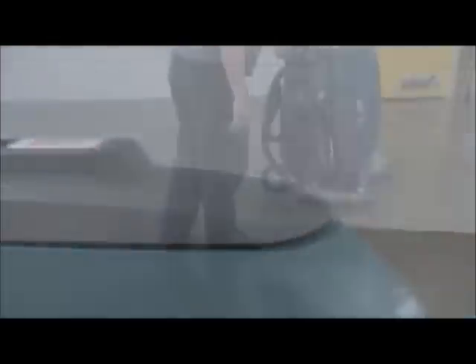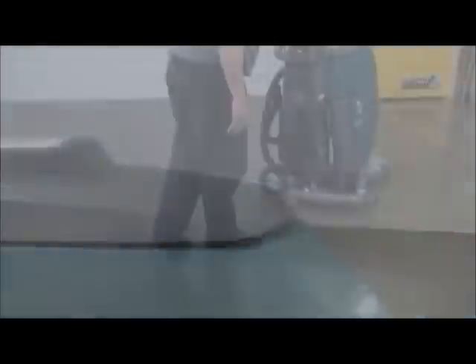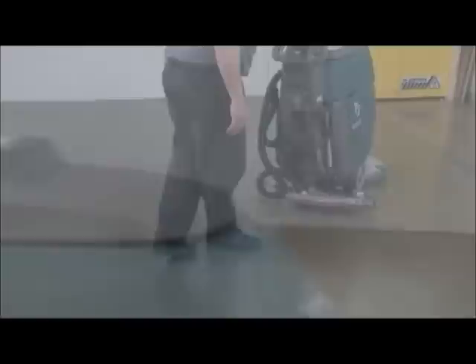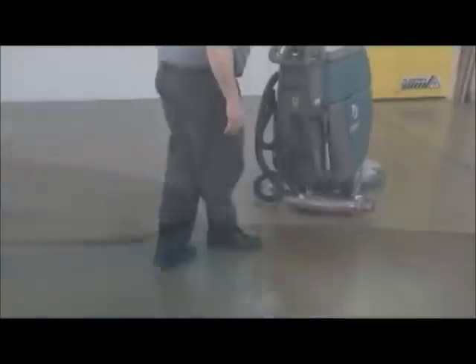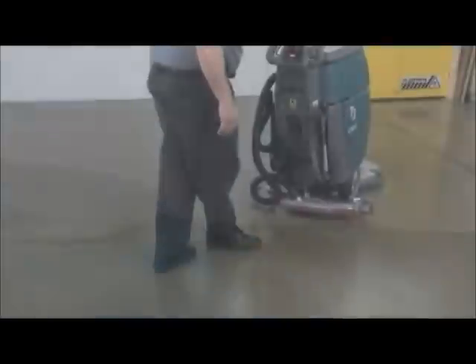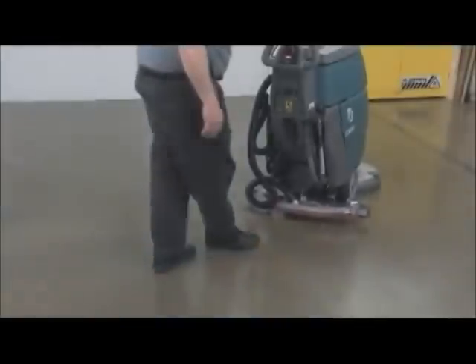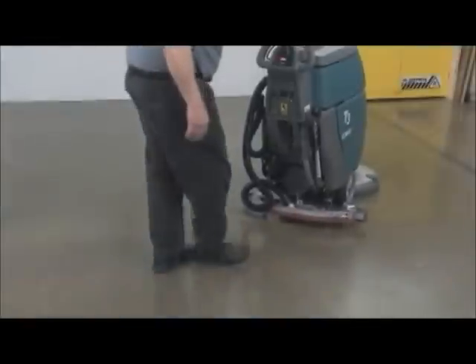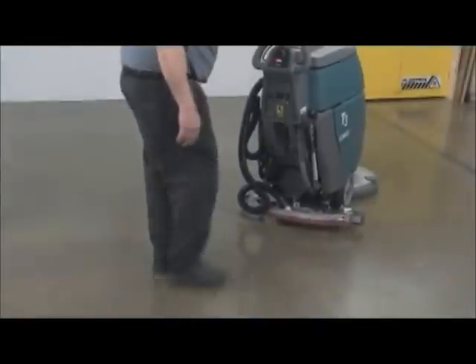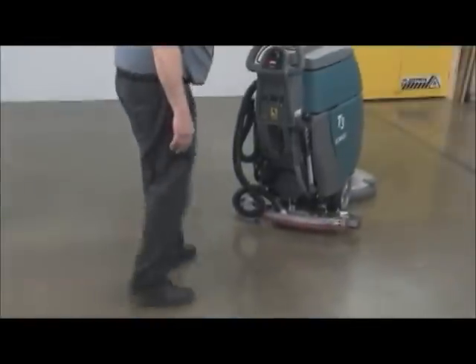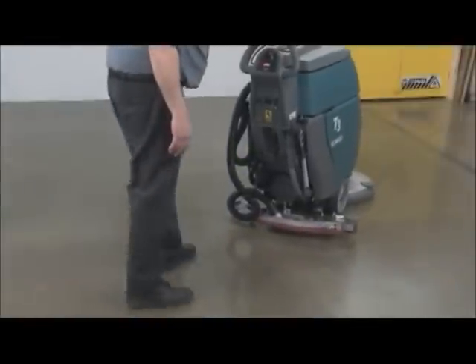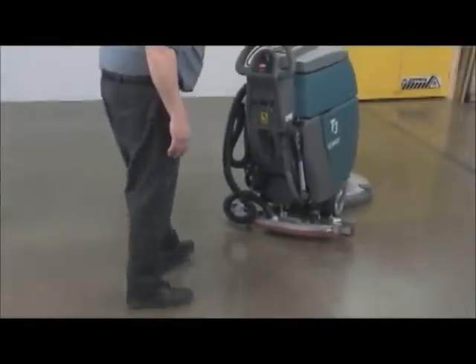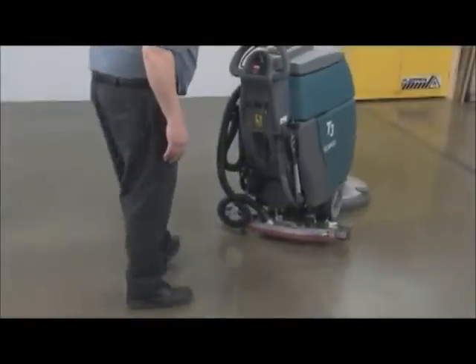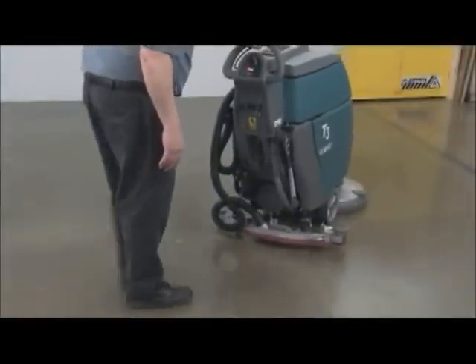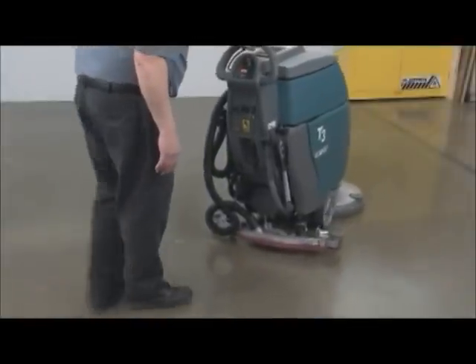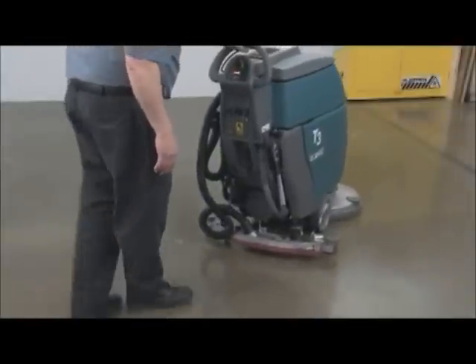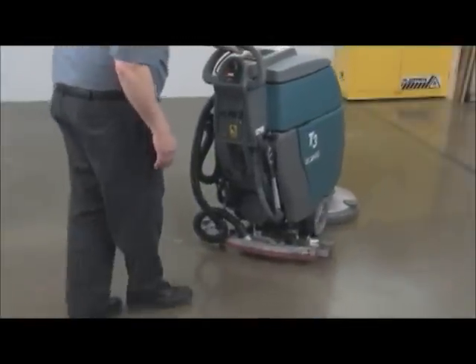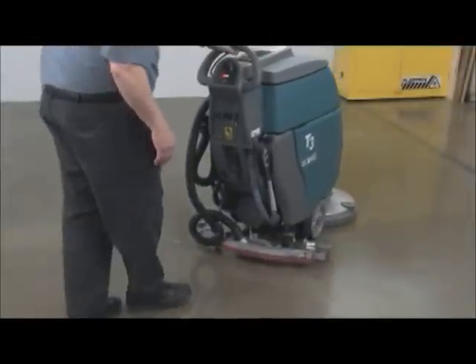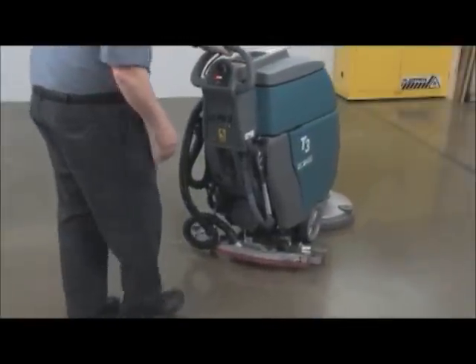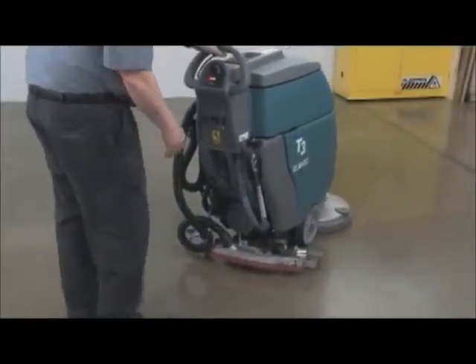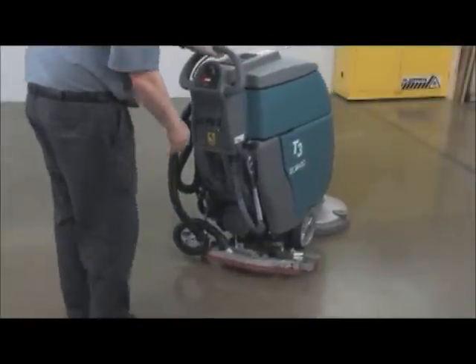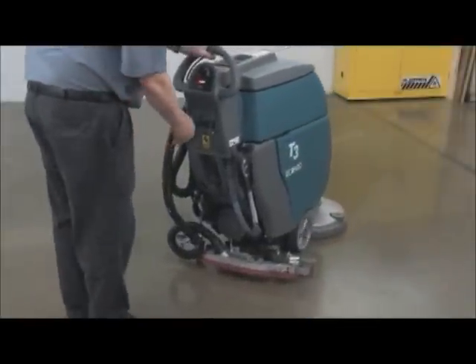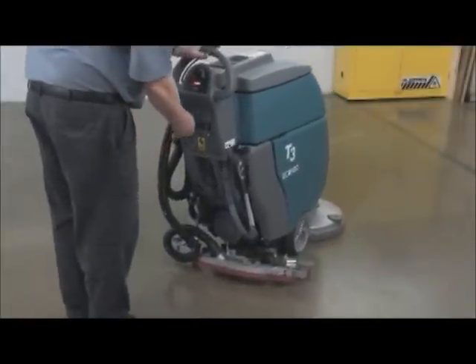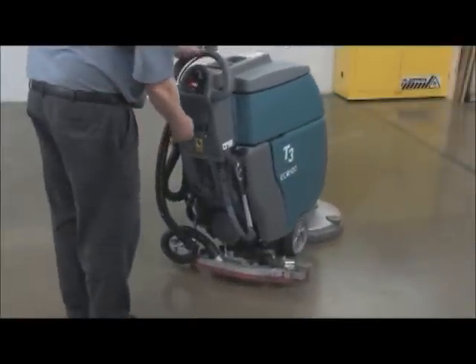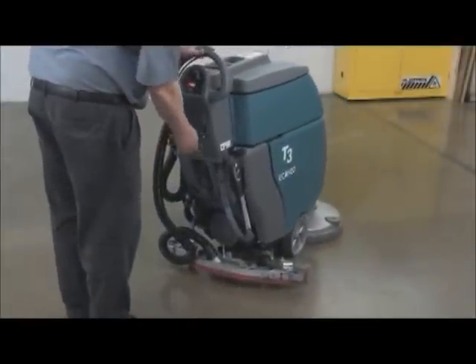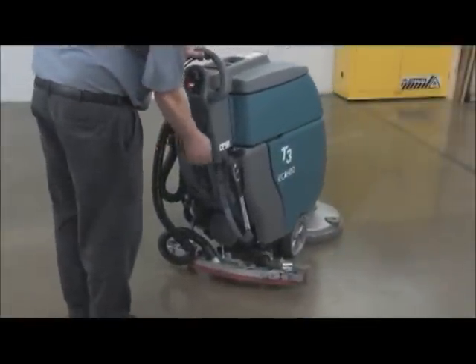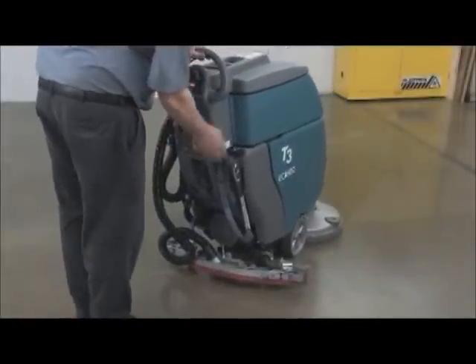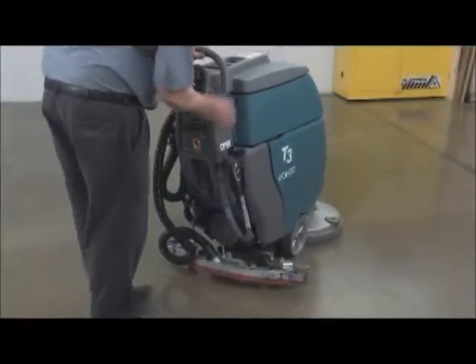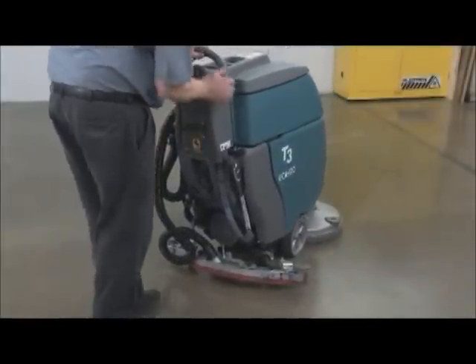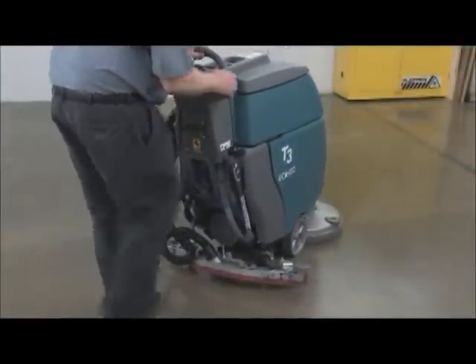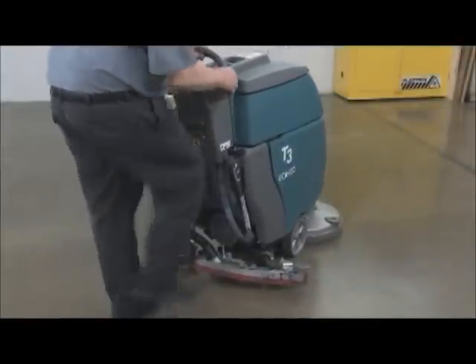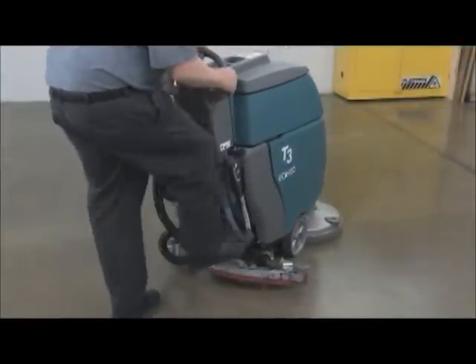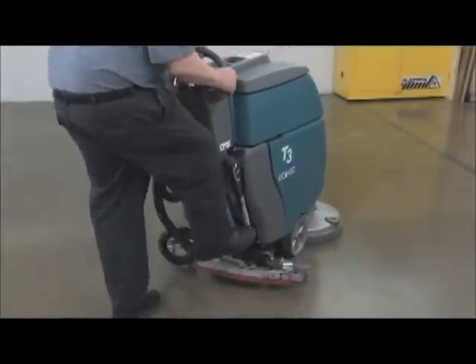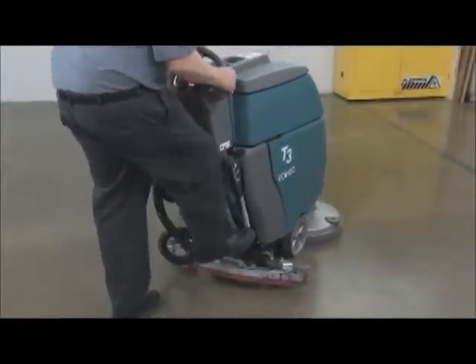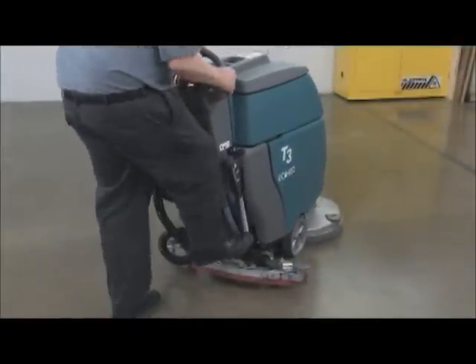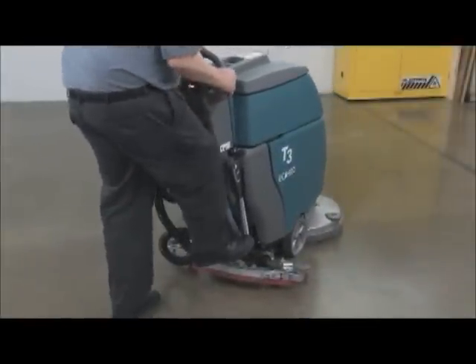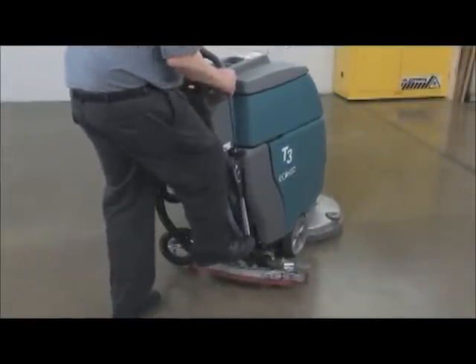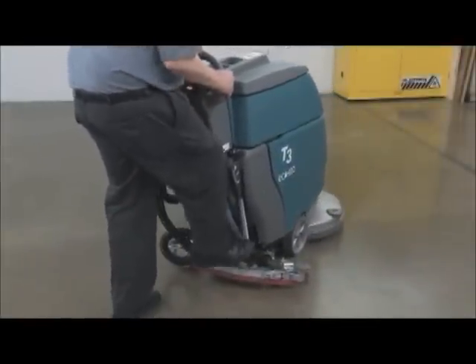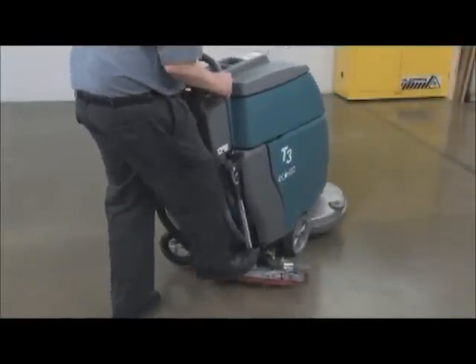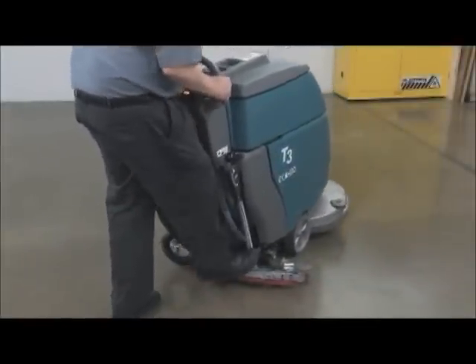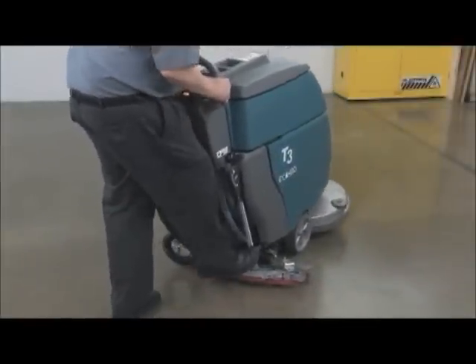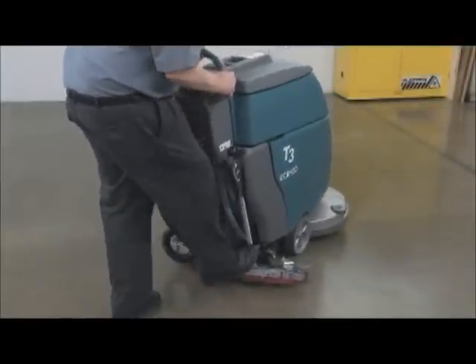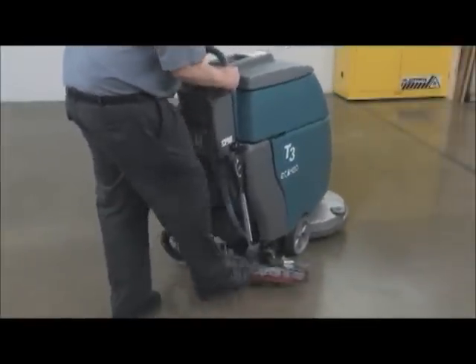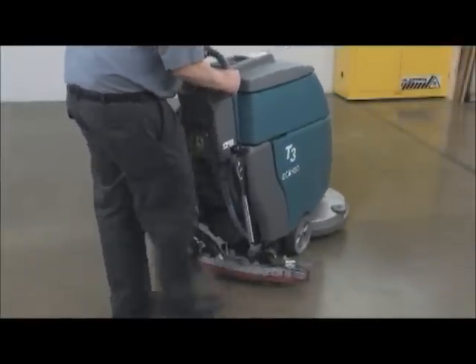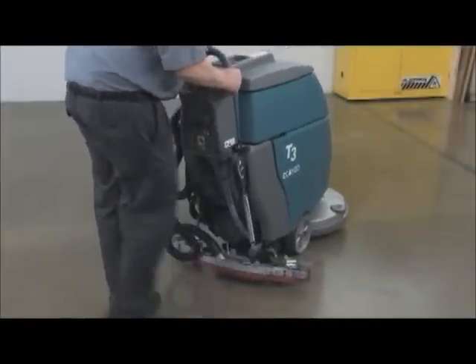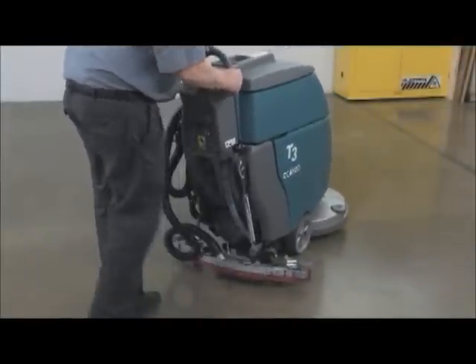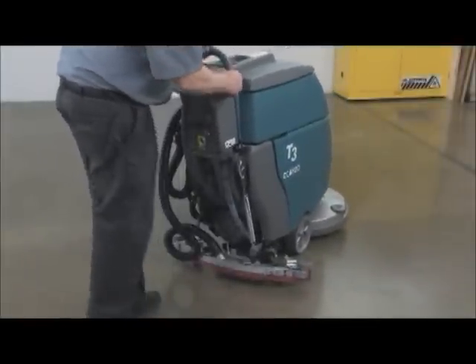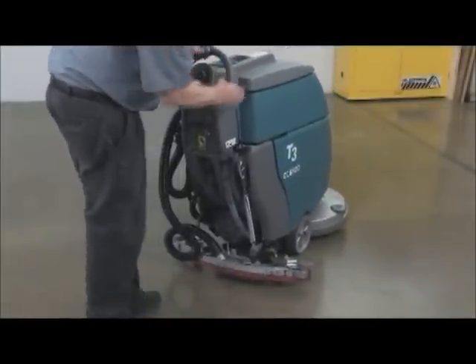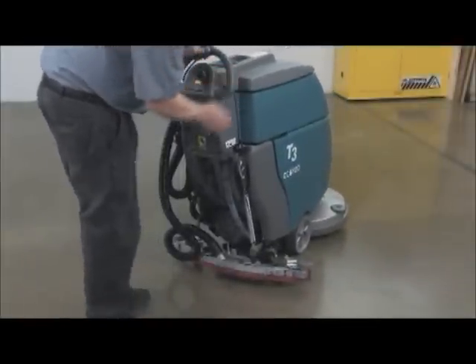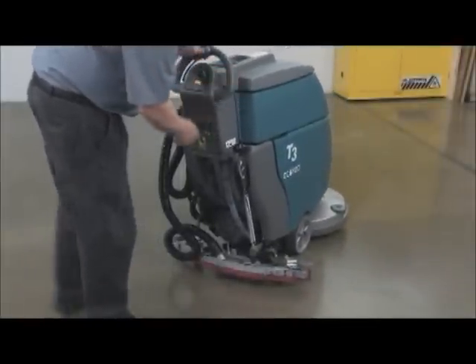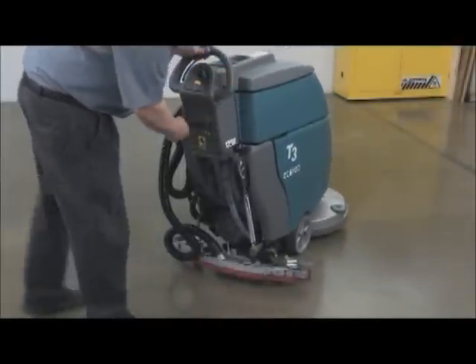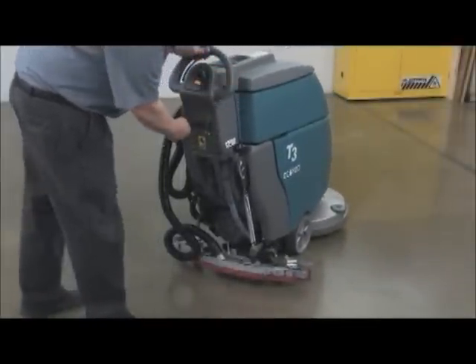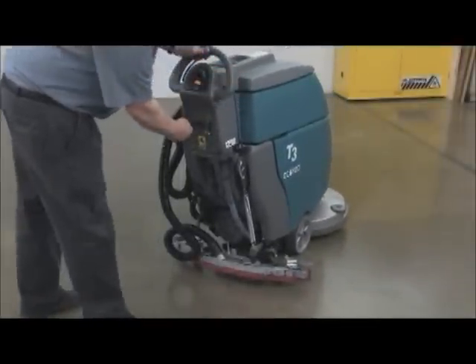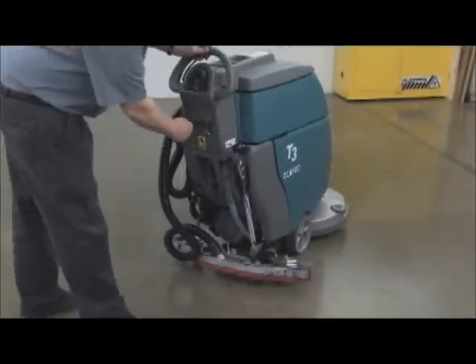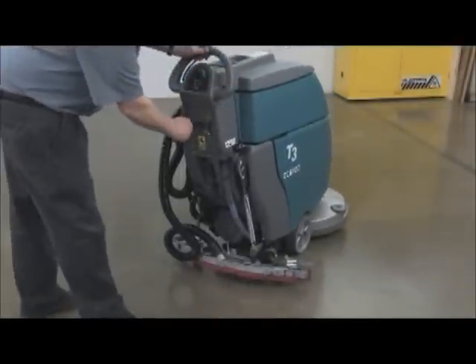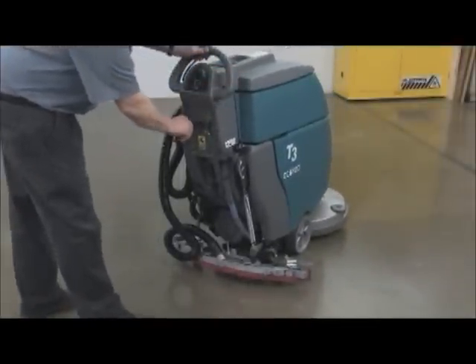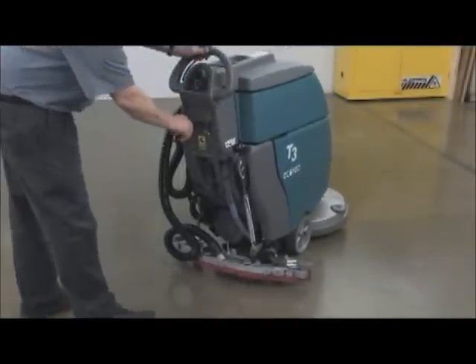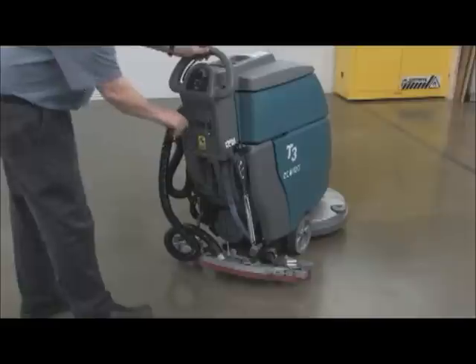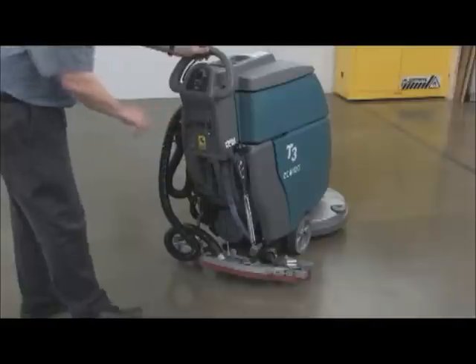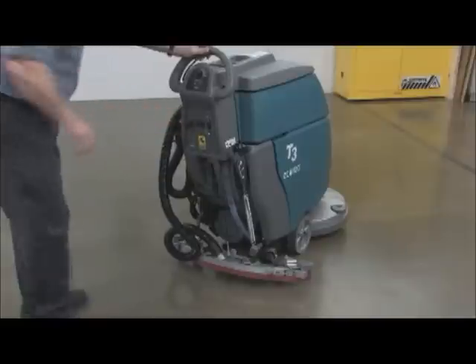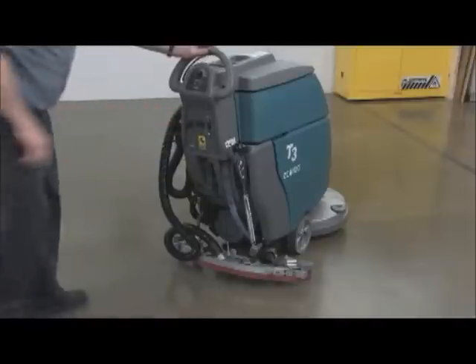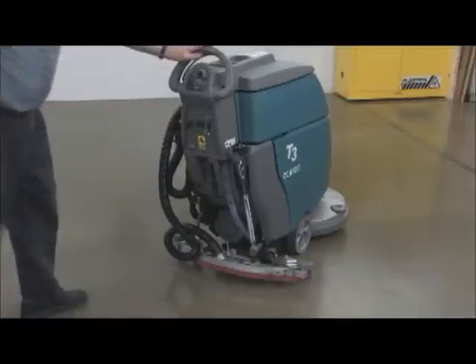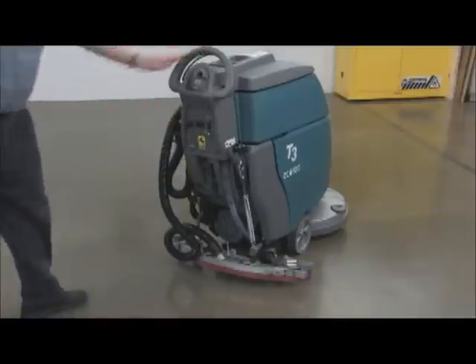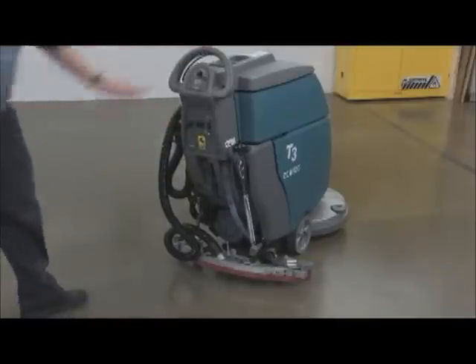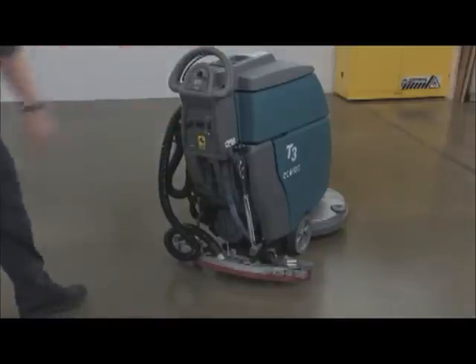To stop scrubbing, release the control handle bail, raise the squeegee, raise the scrub head, and turn the key to the off position.